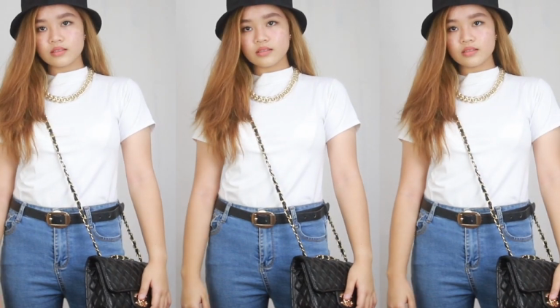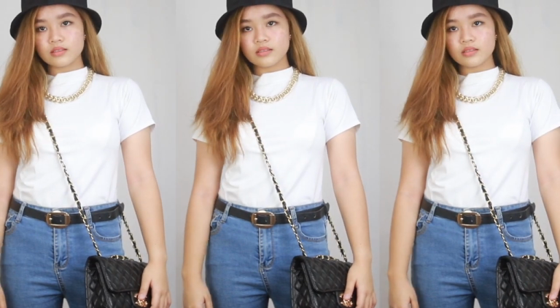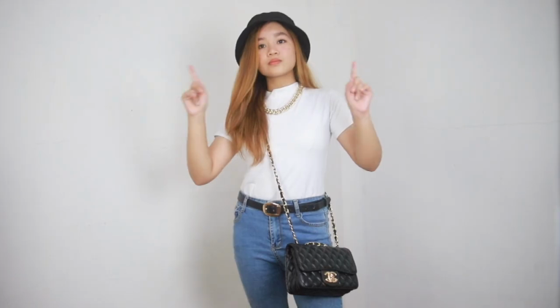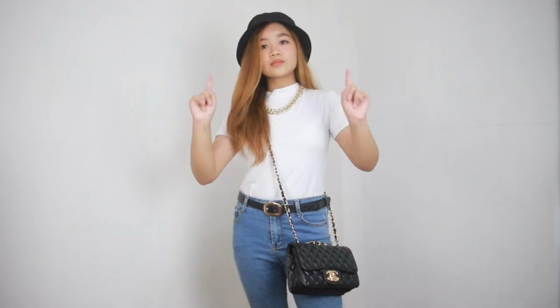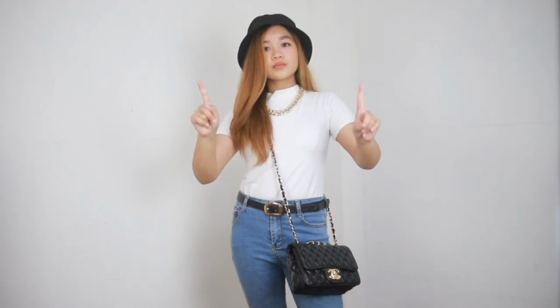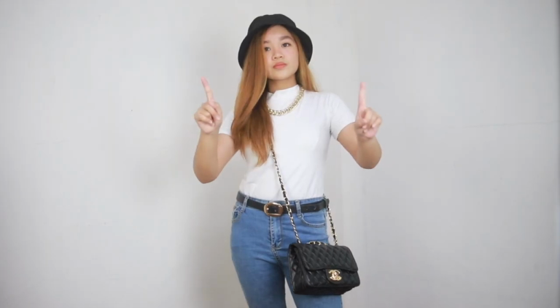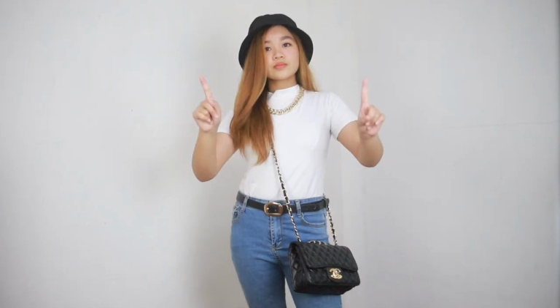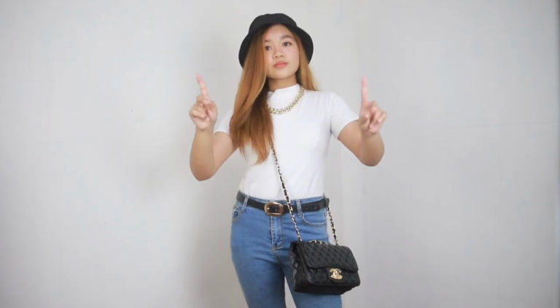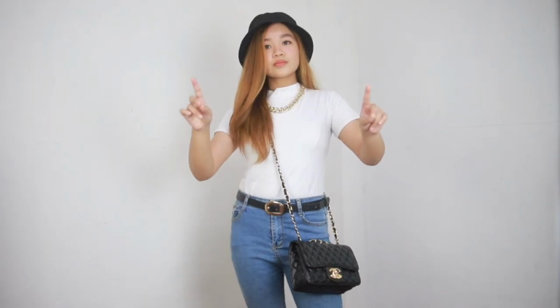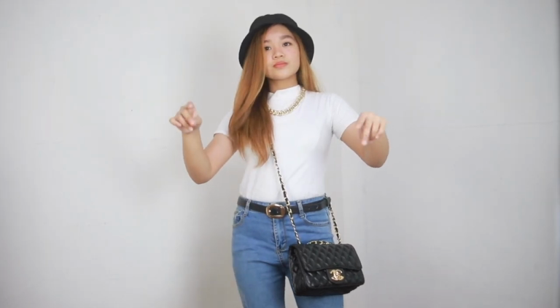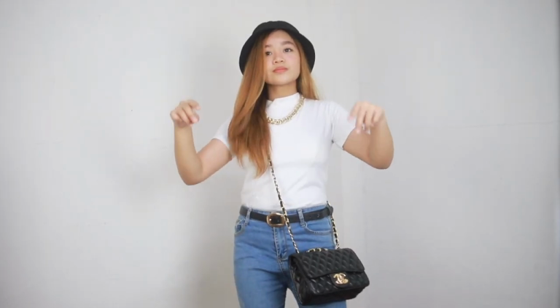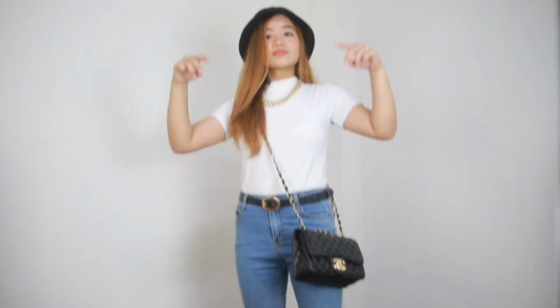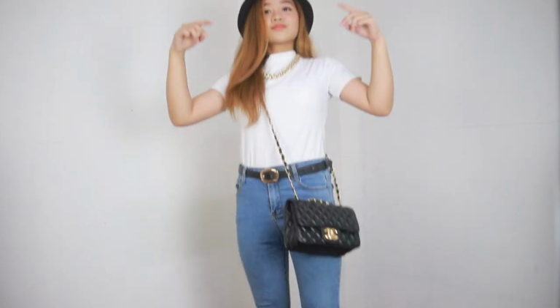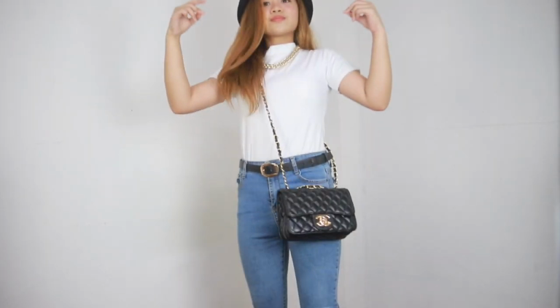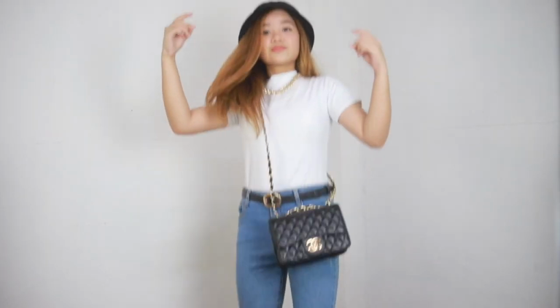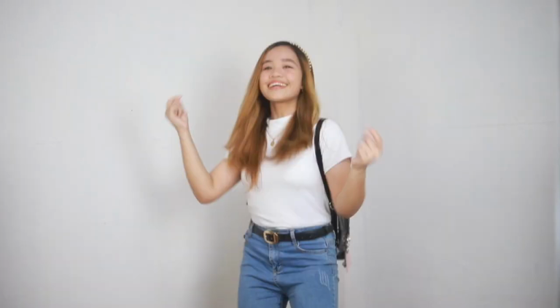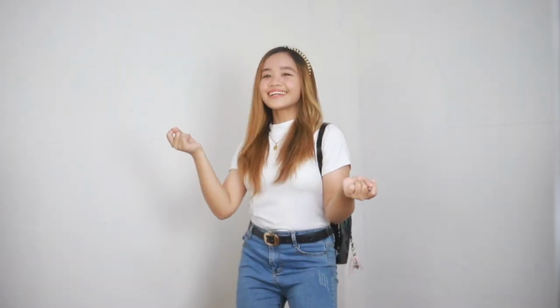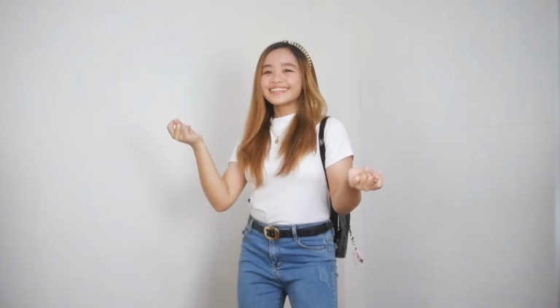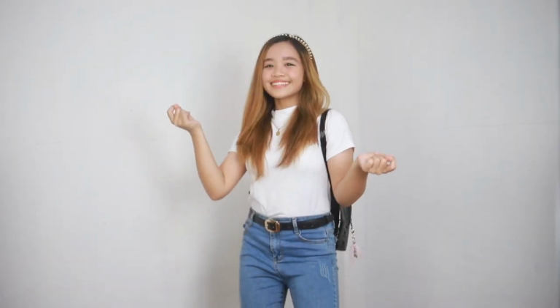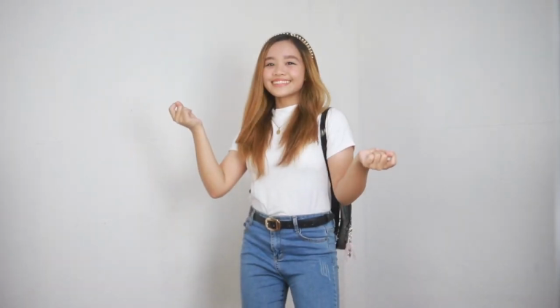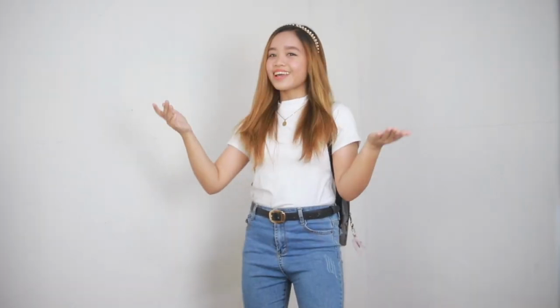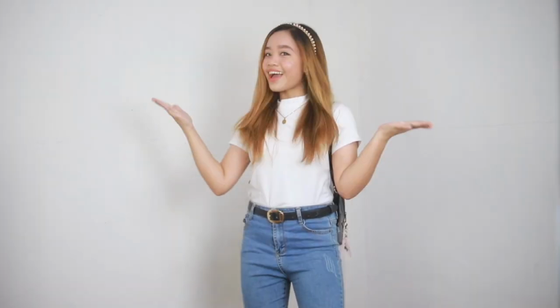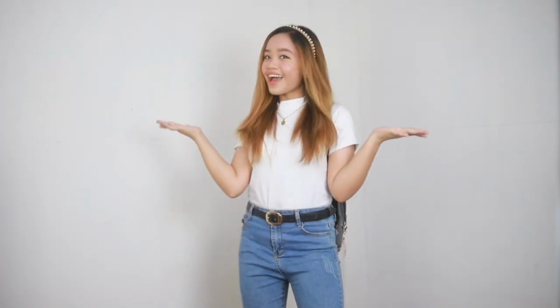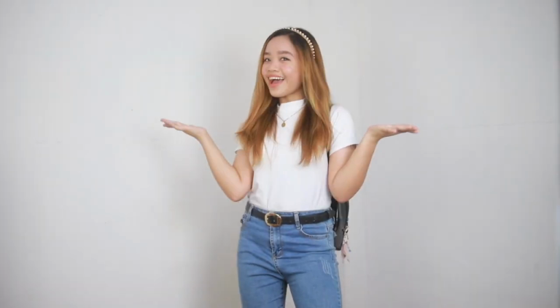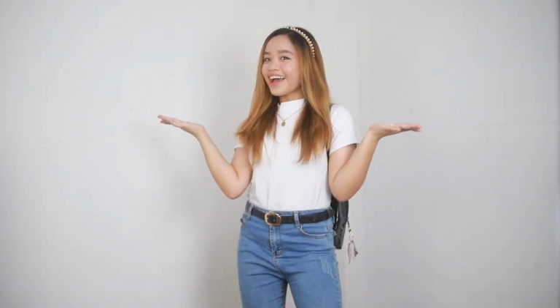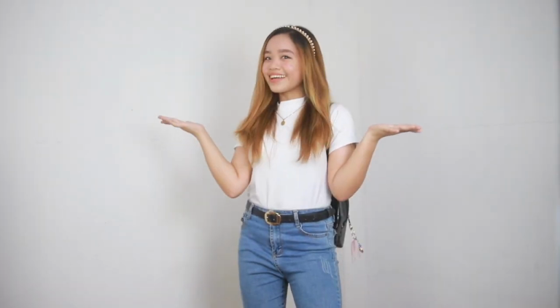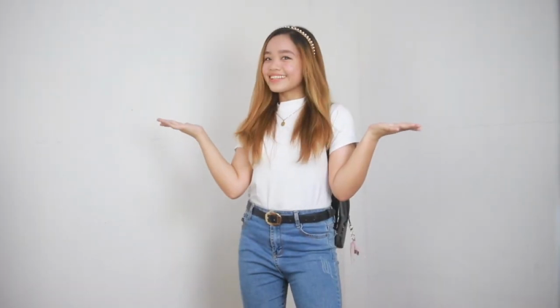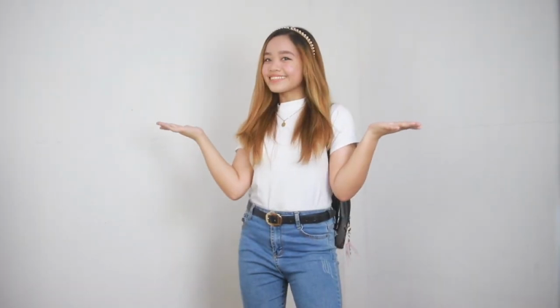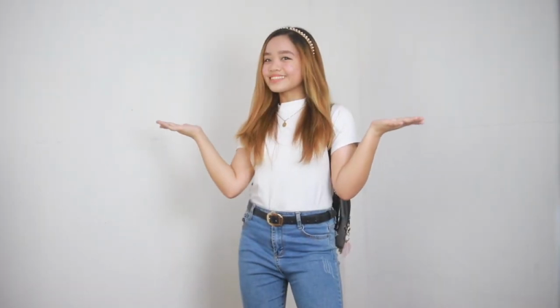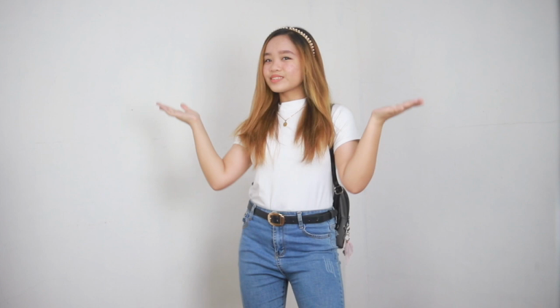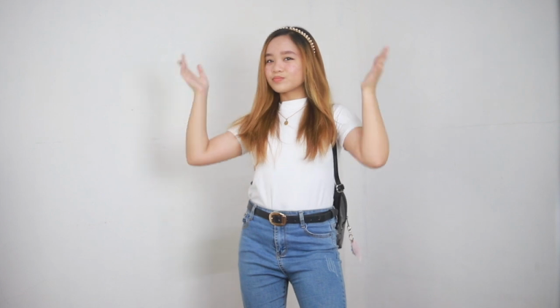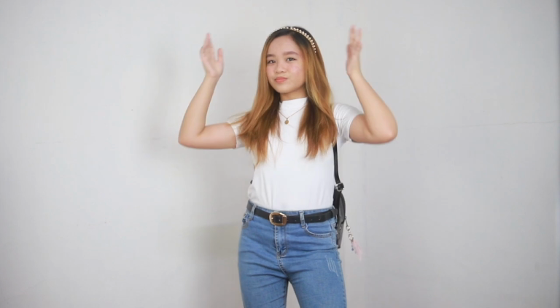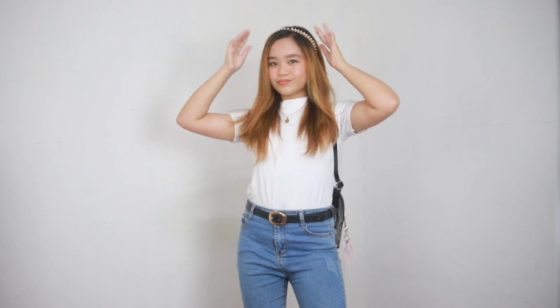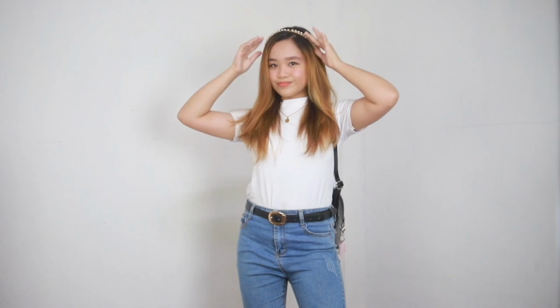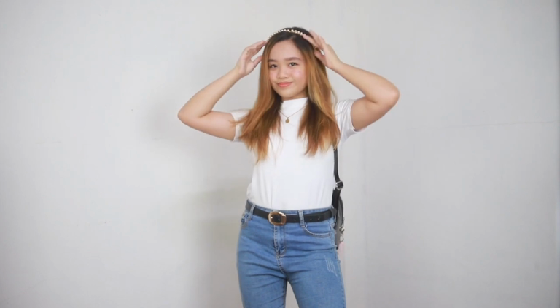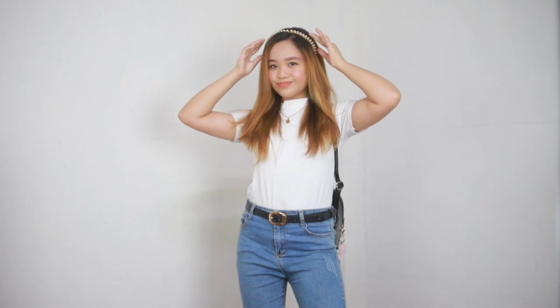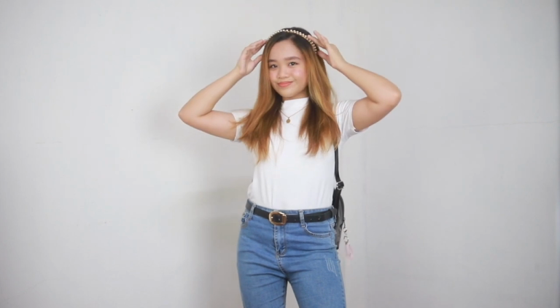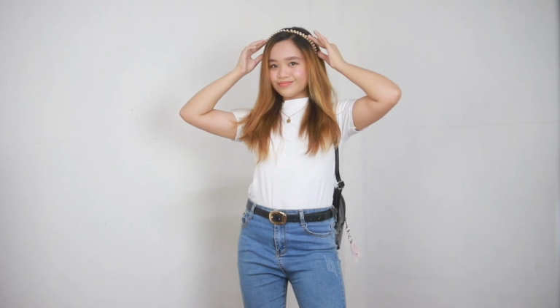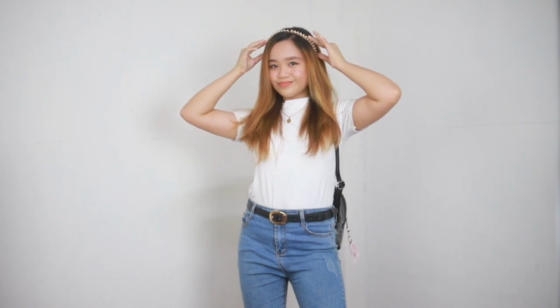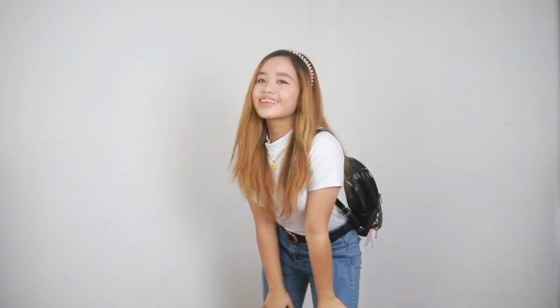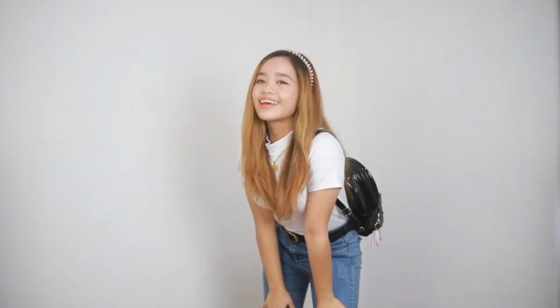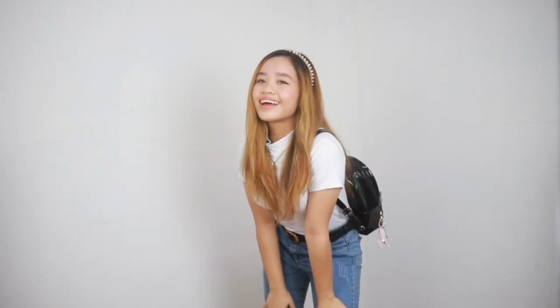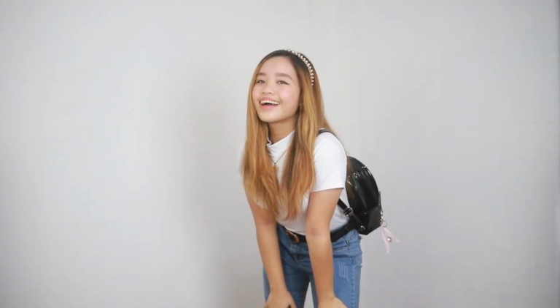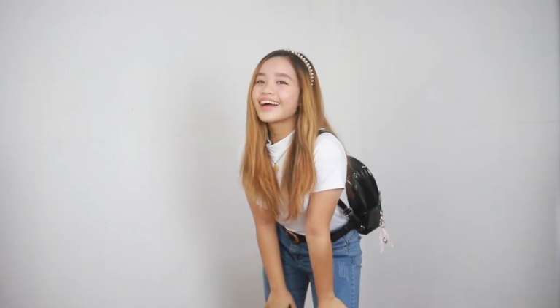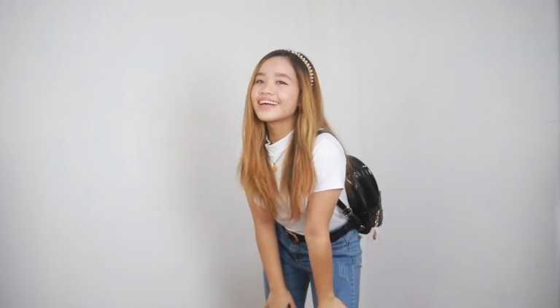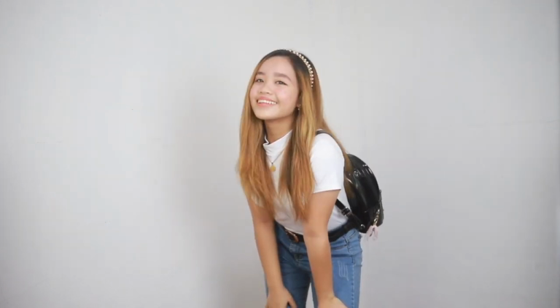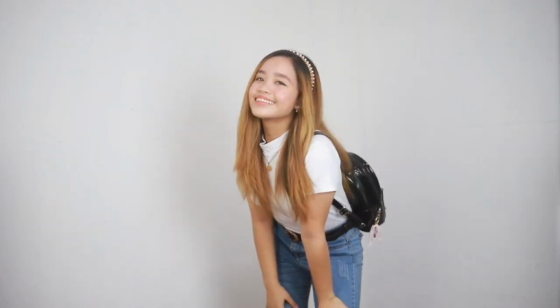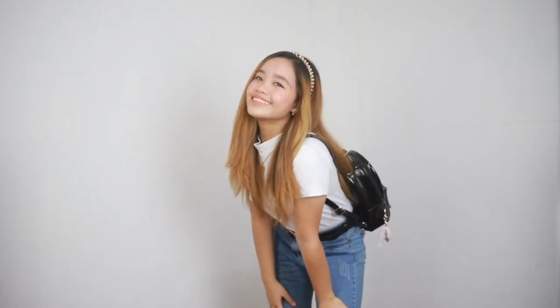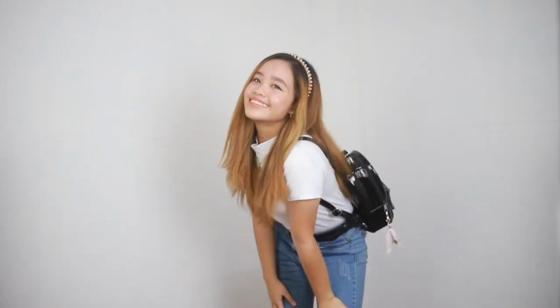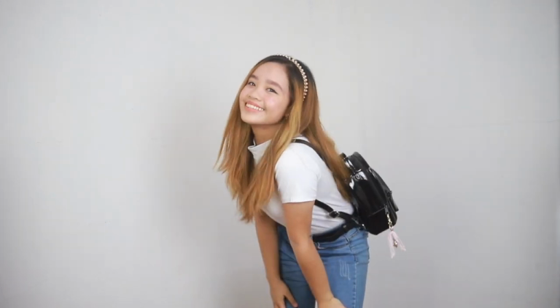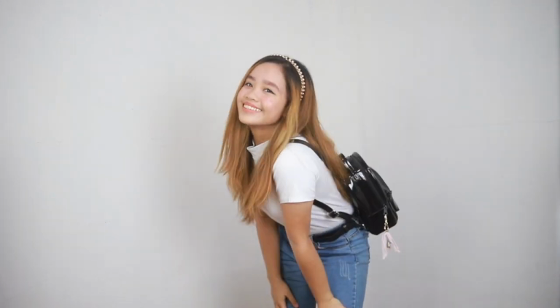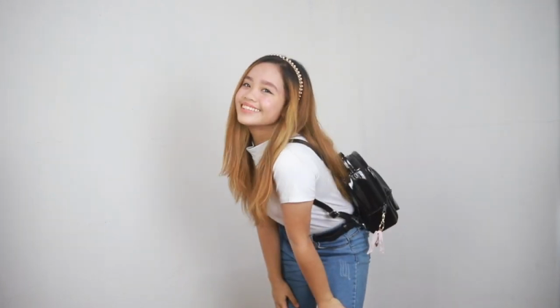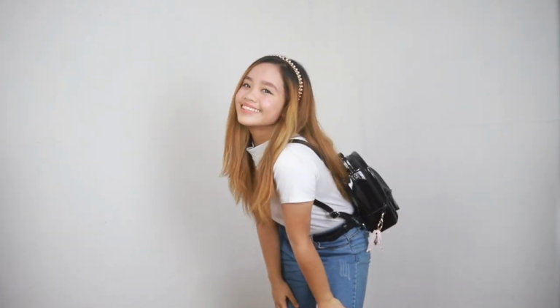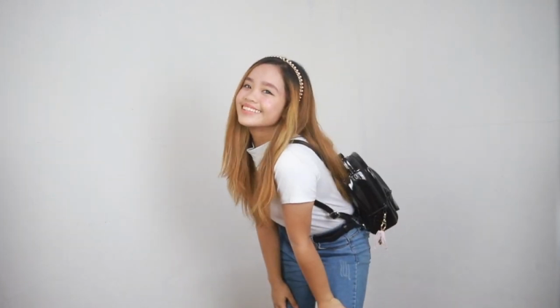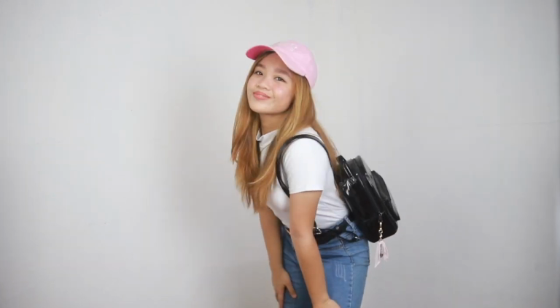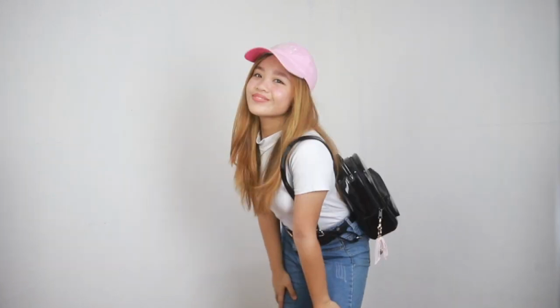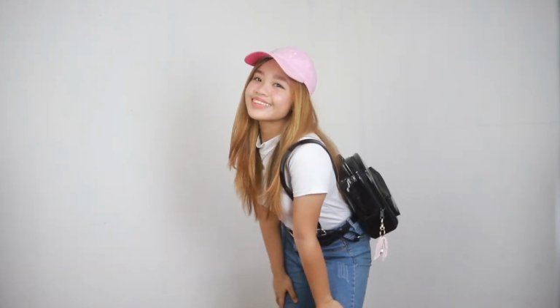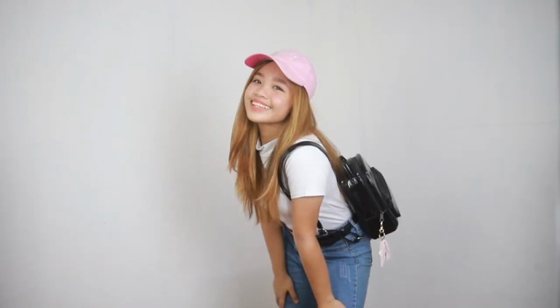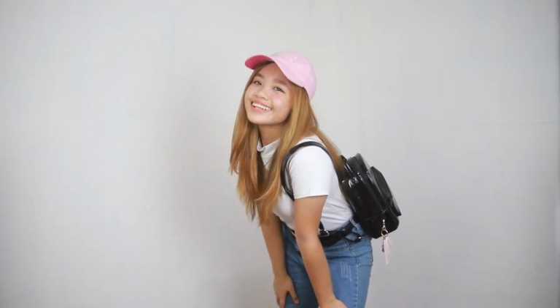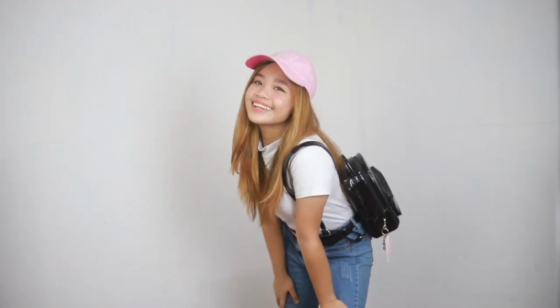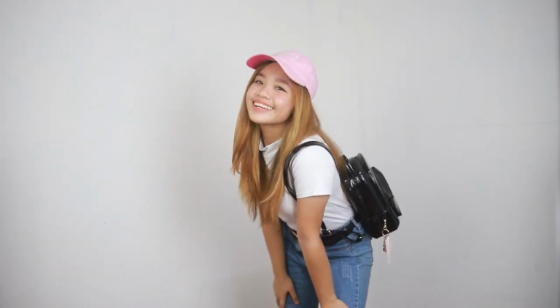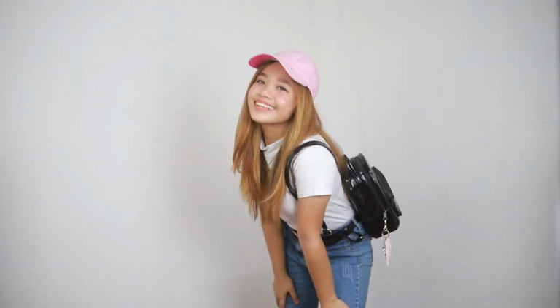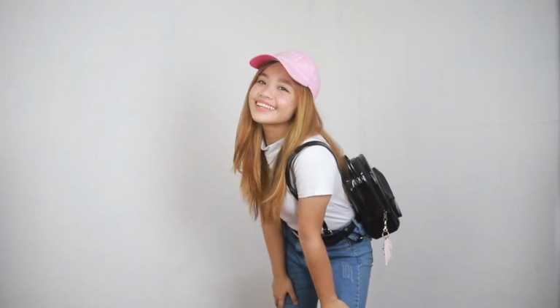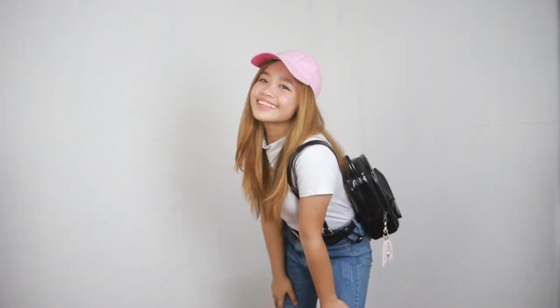If you're not in the mood for this kind of look, you can change your hat into a headband and a dainty necklace for a simple touch.